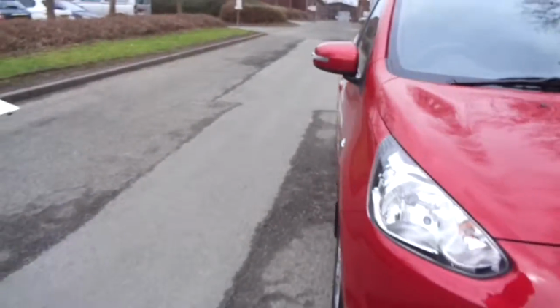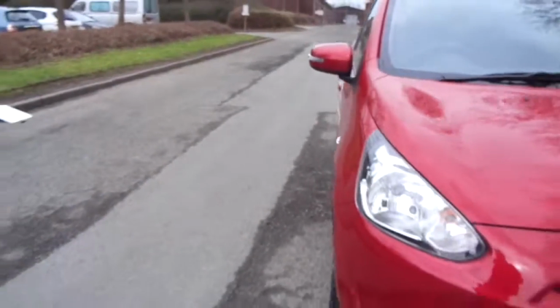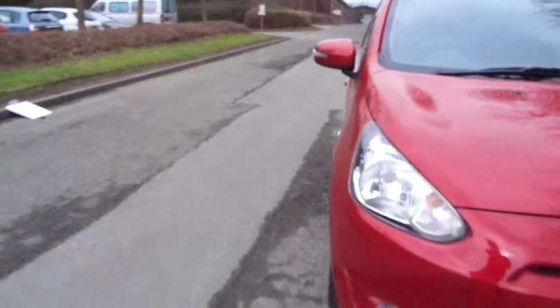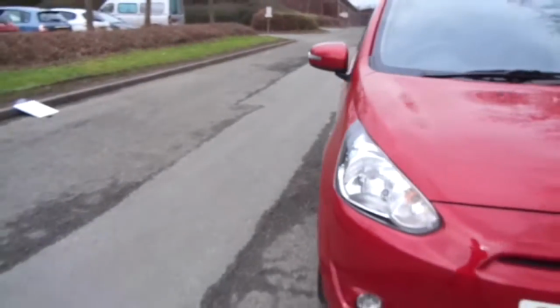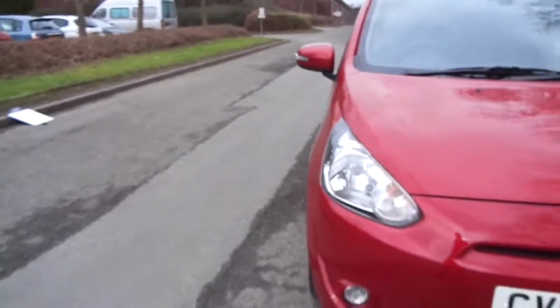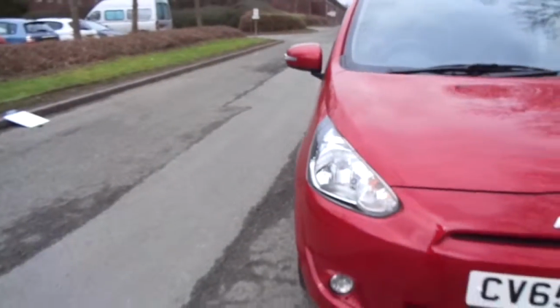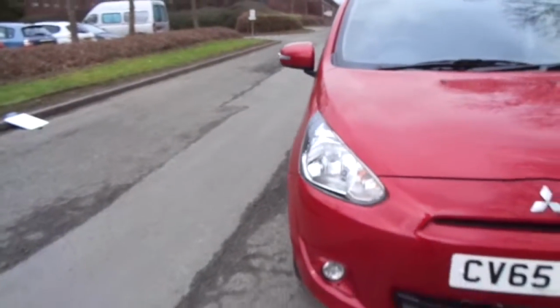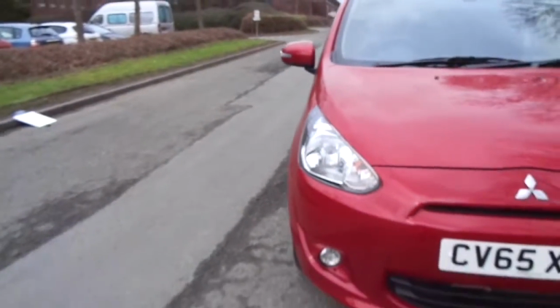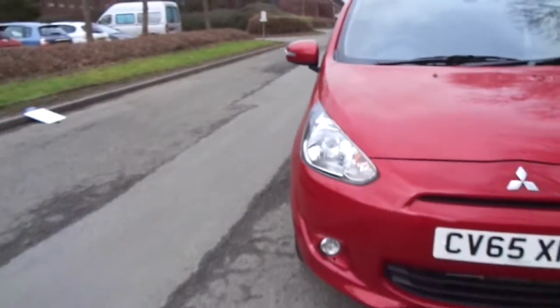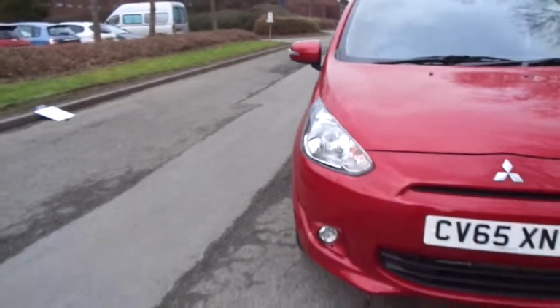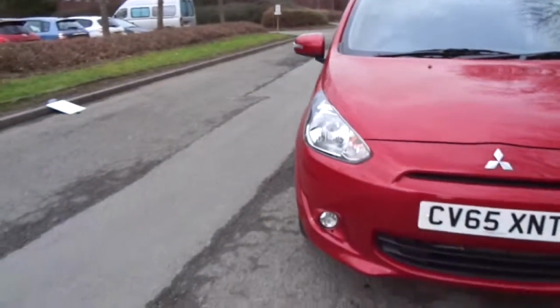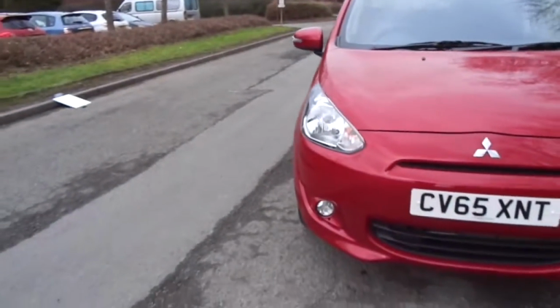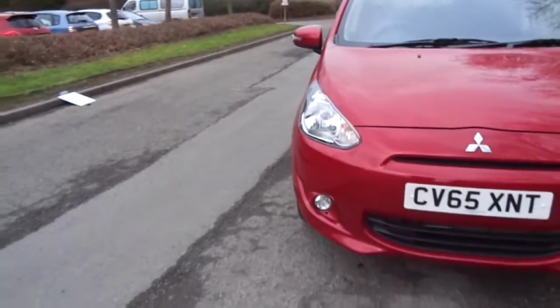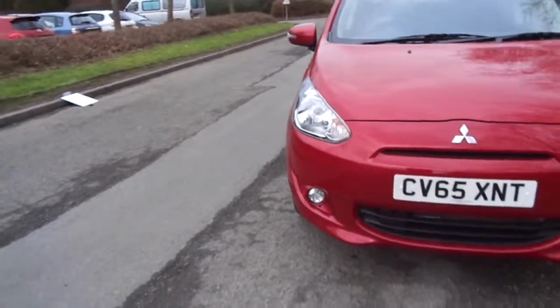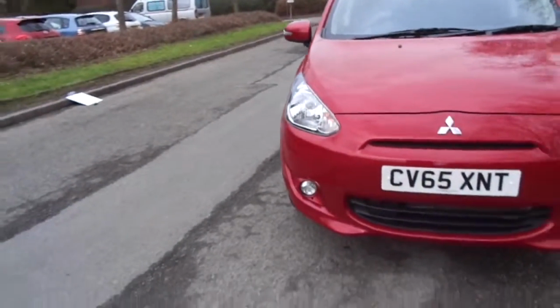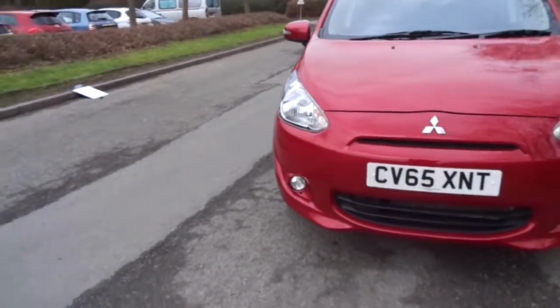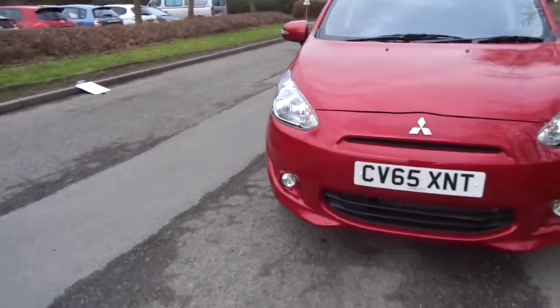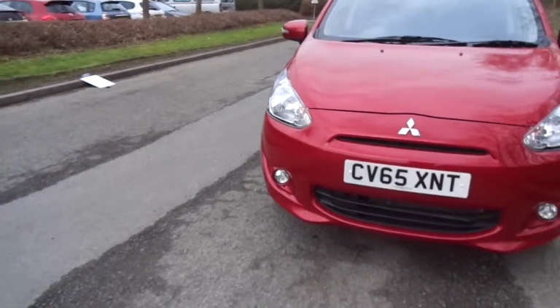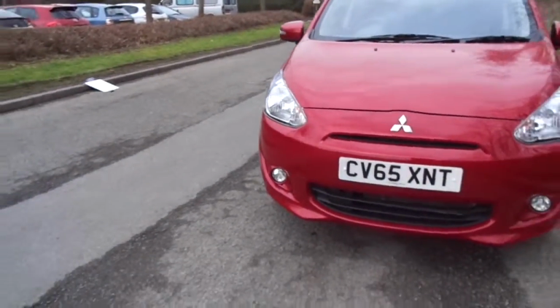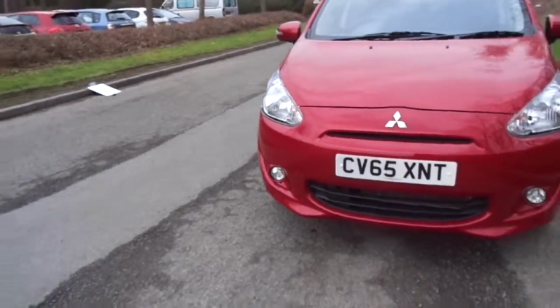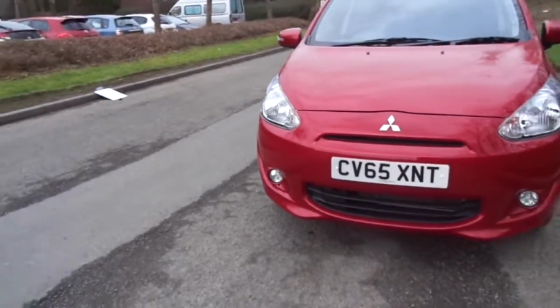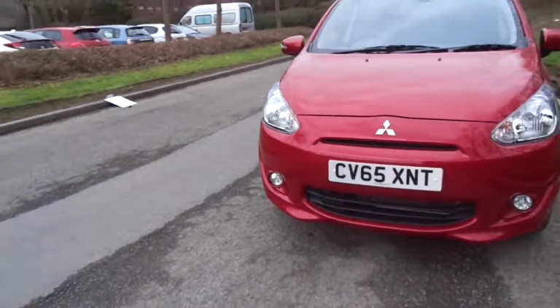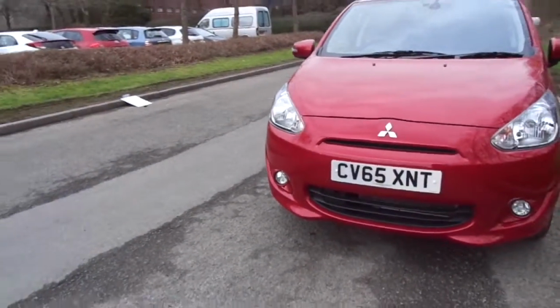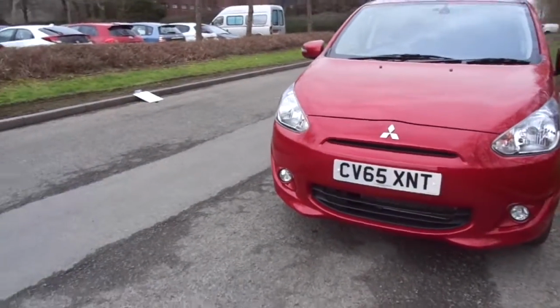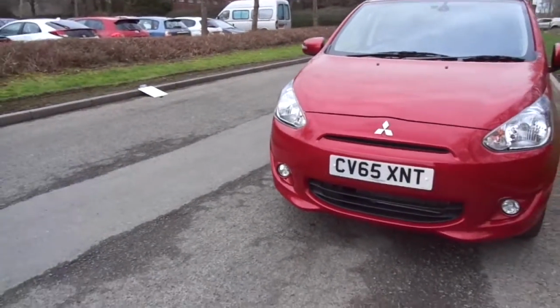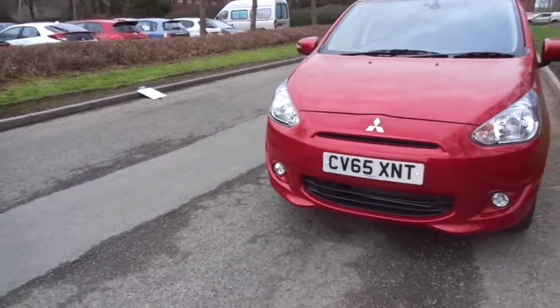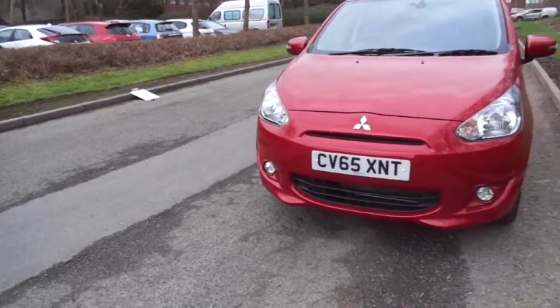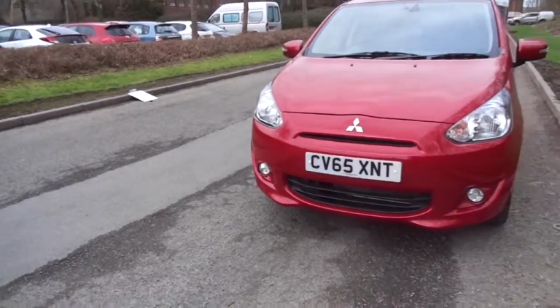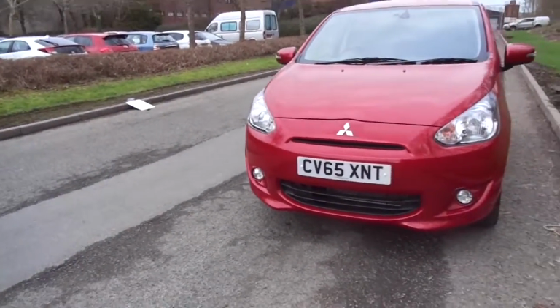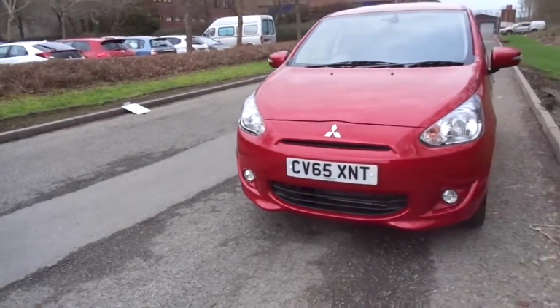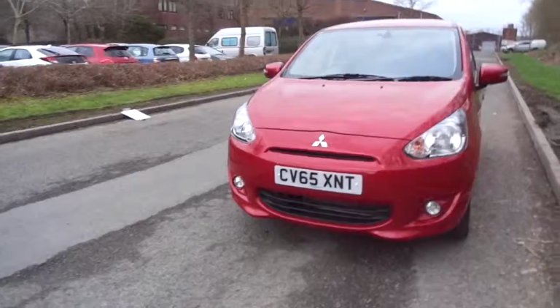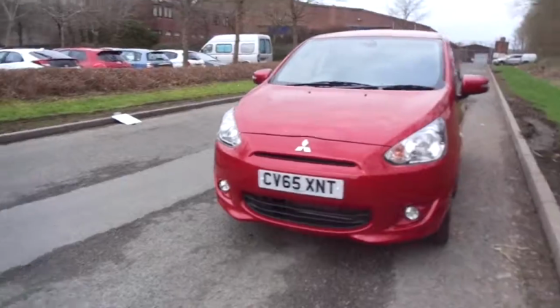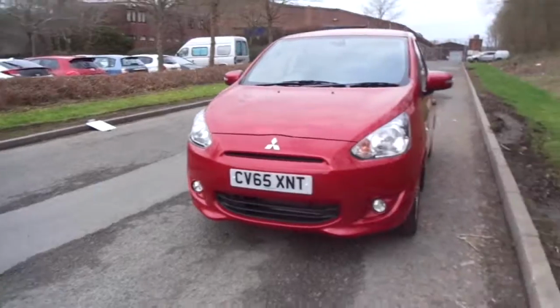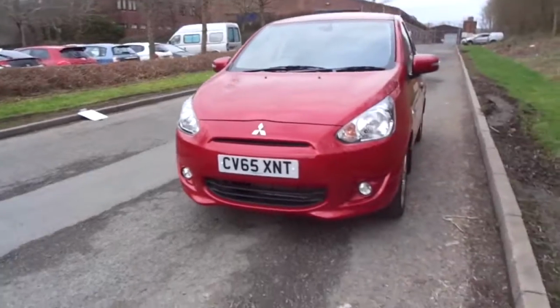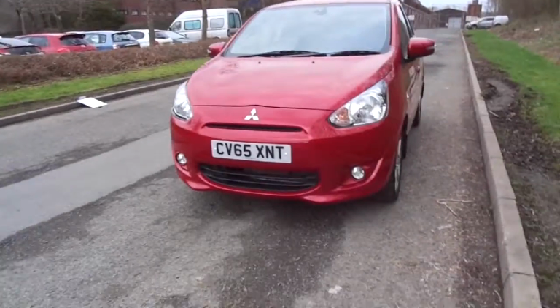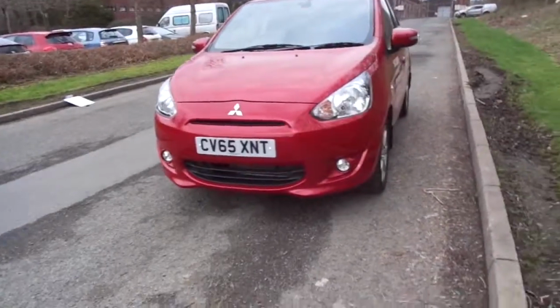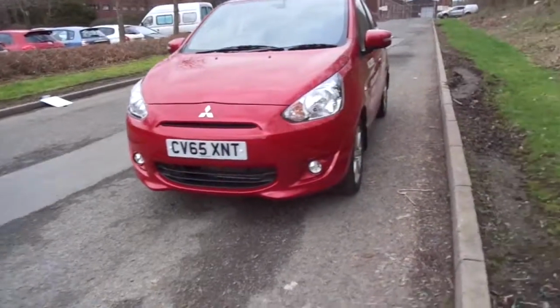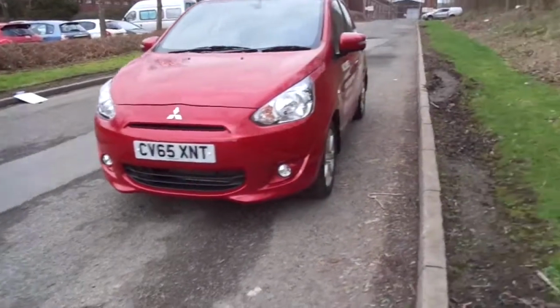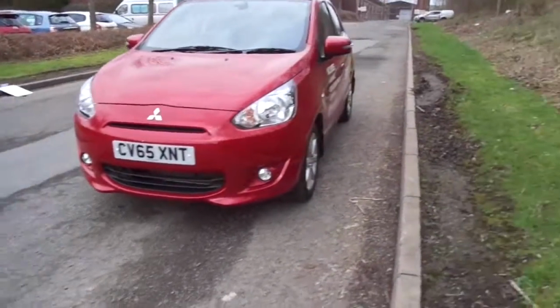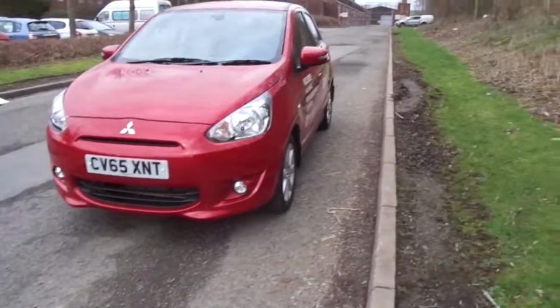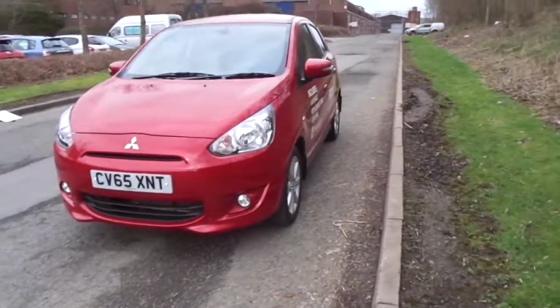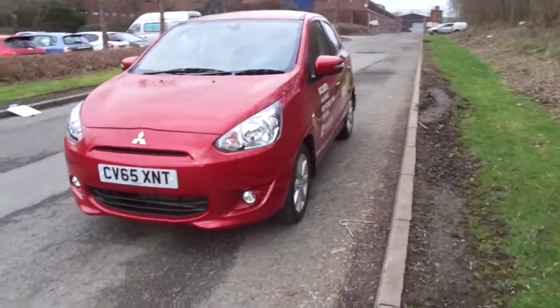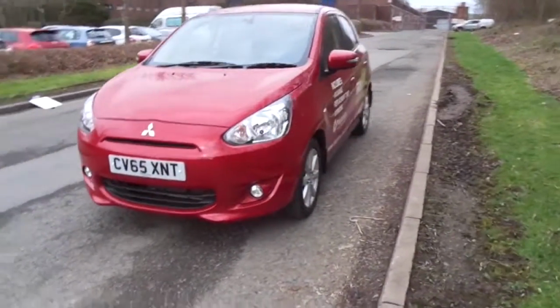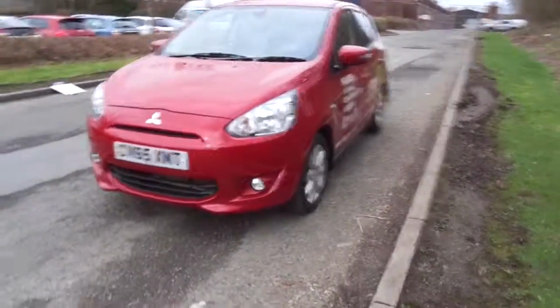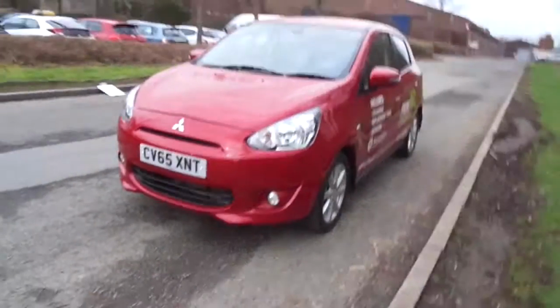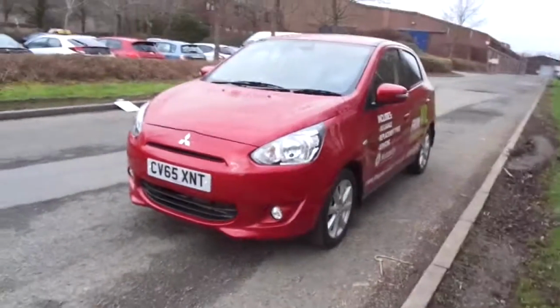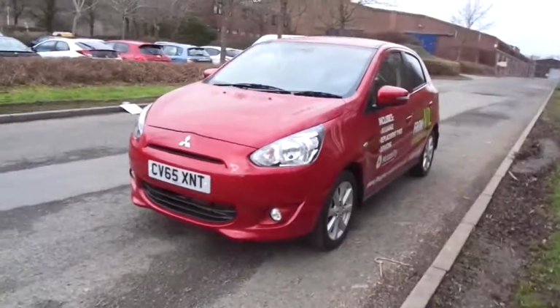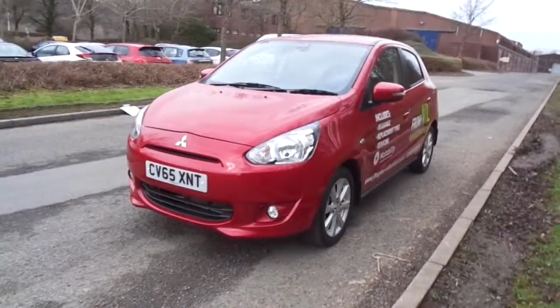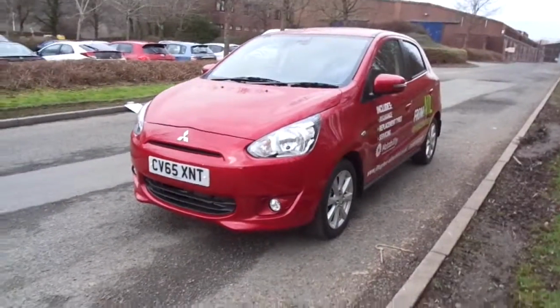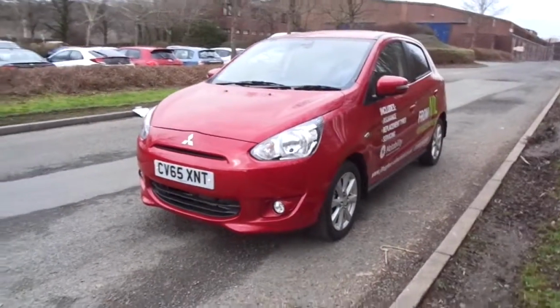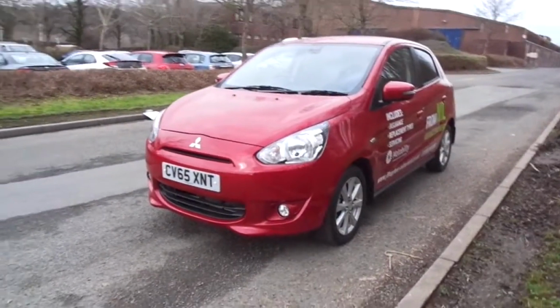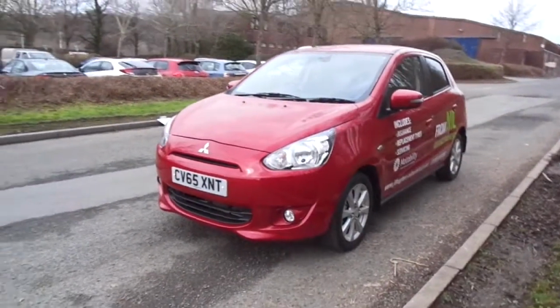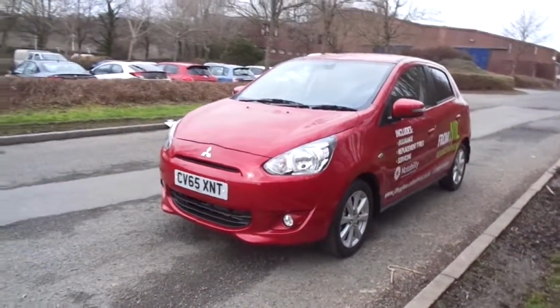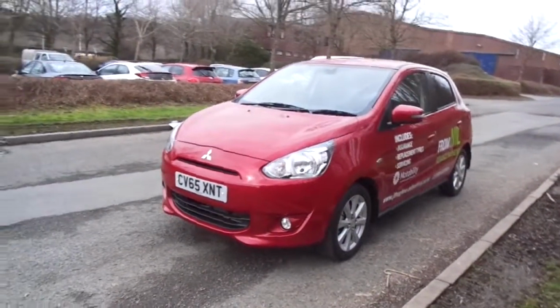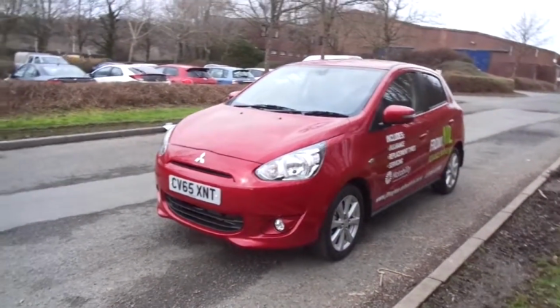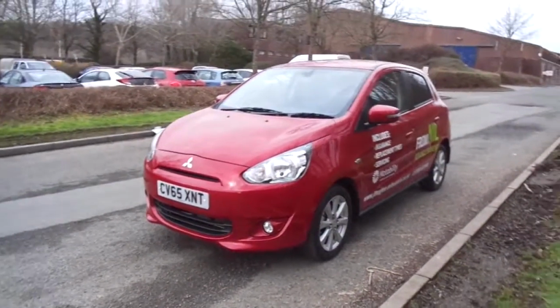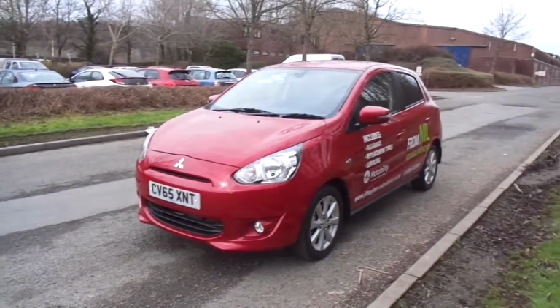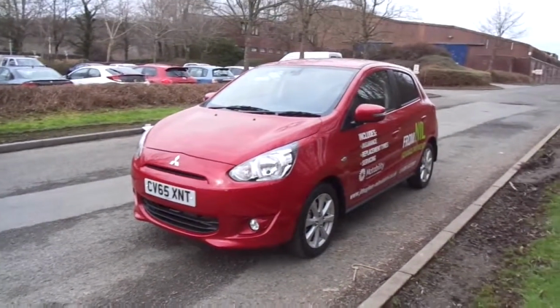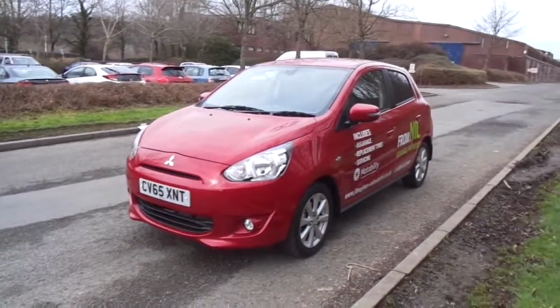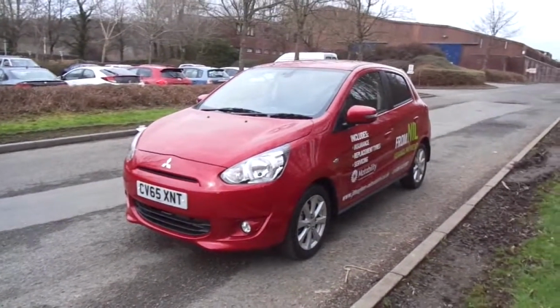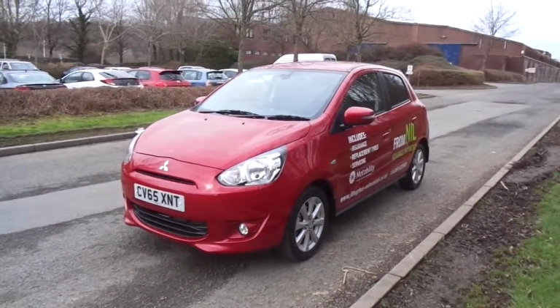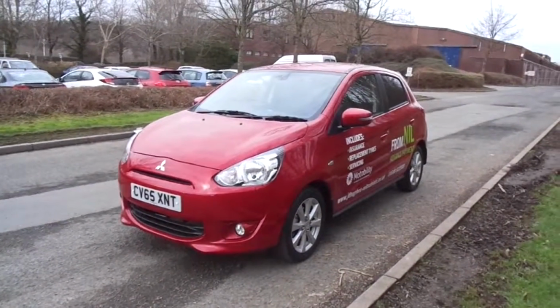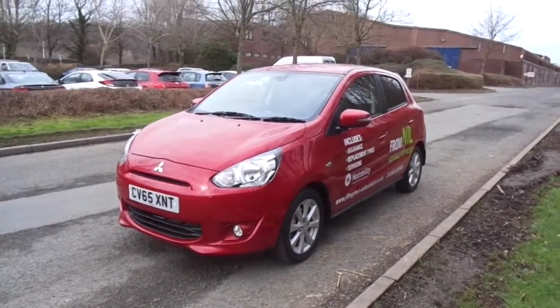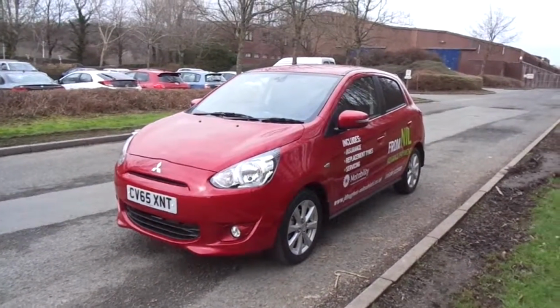For more information on the Mitsubishi Mirage Attivo, please contact JT Hughes Mitsubishi in Newtown.